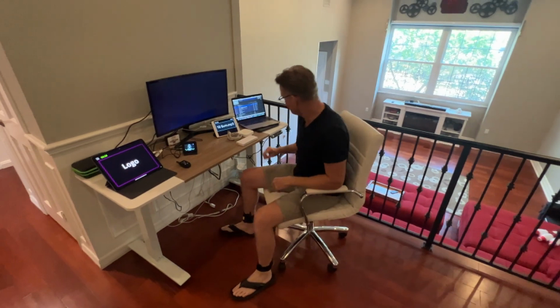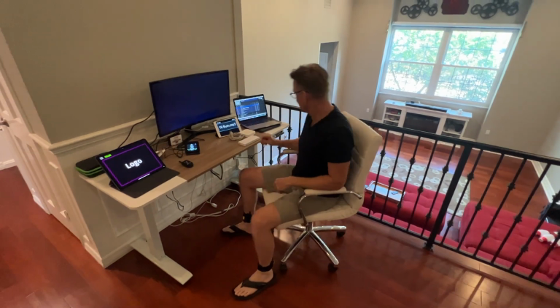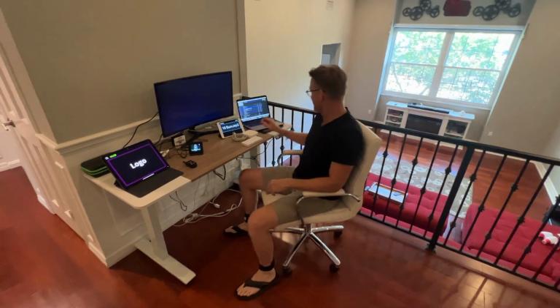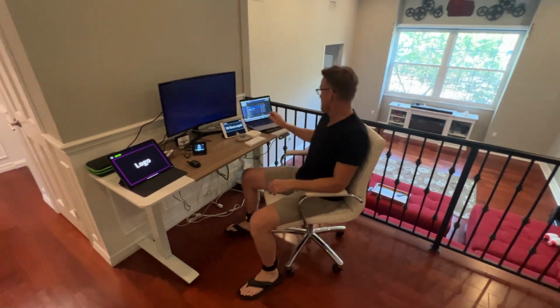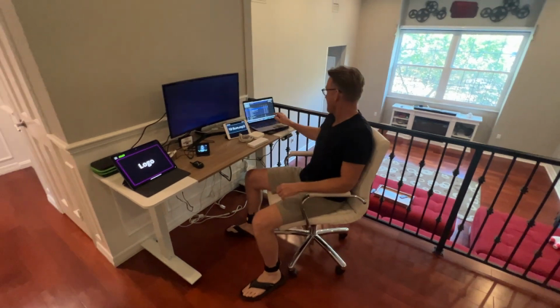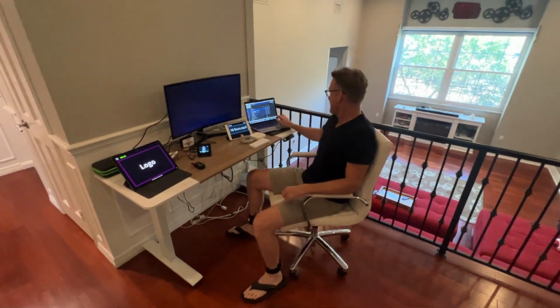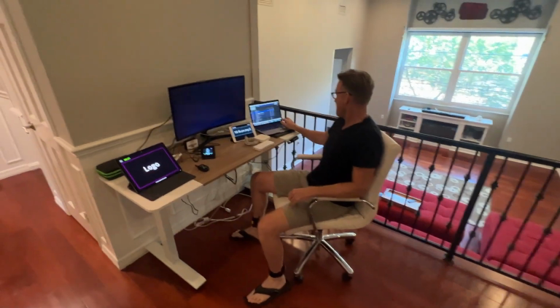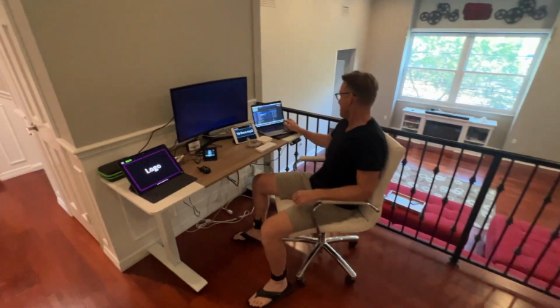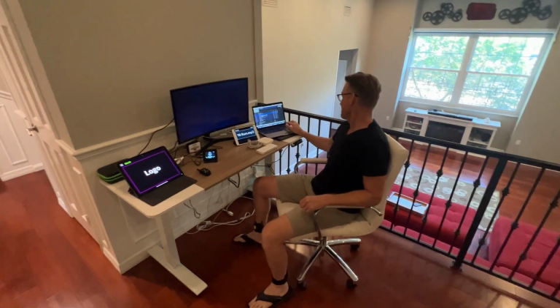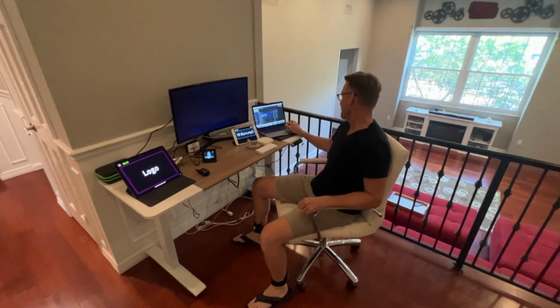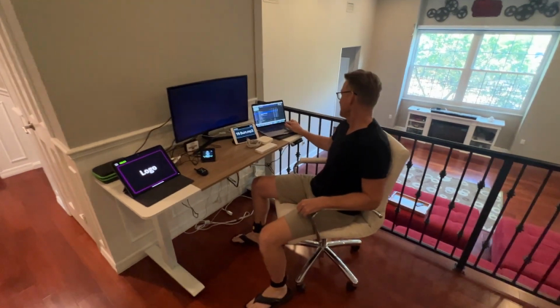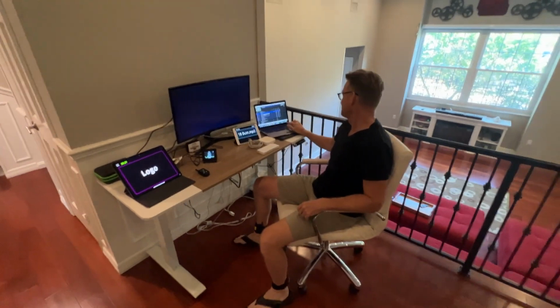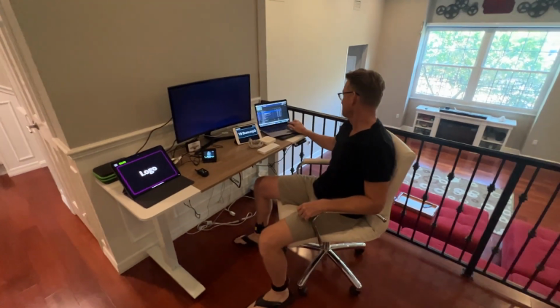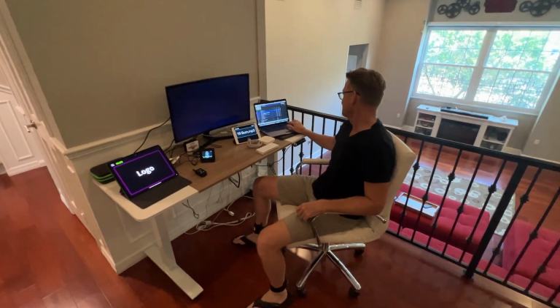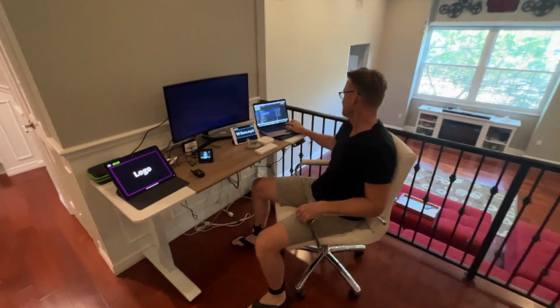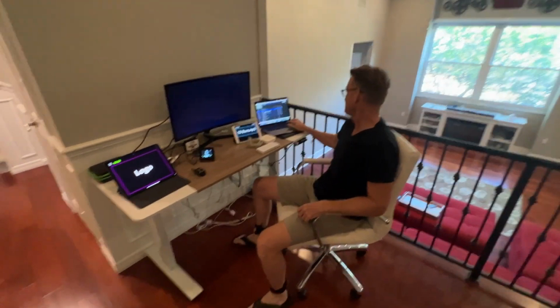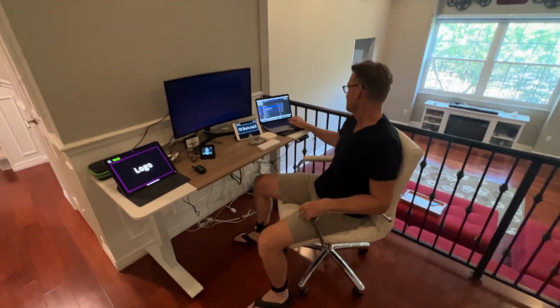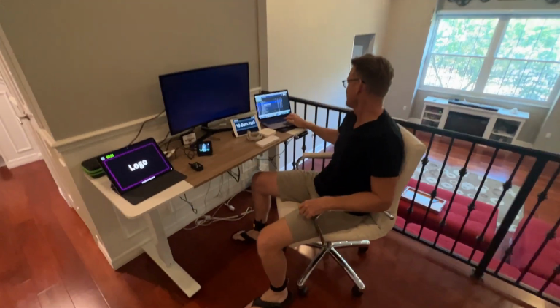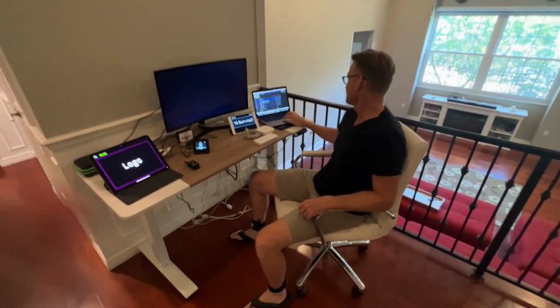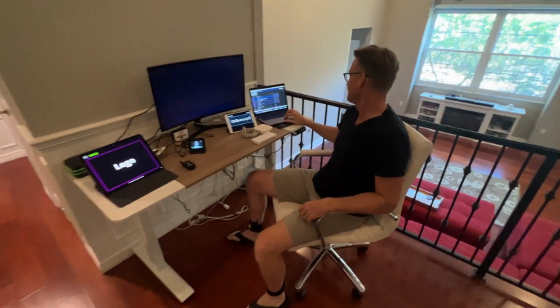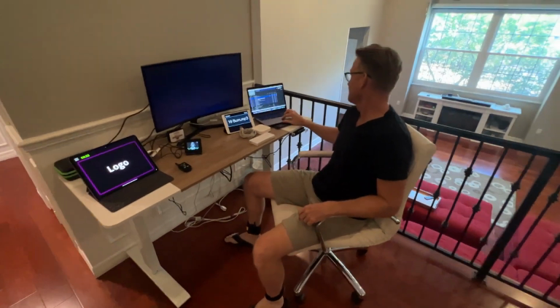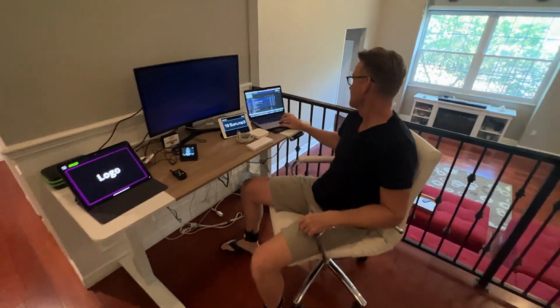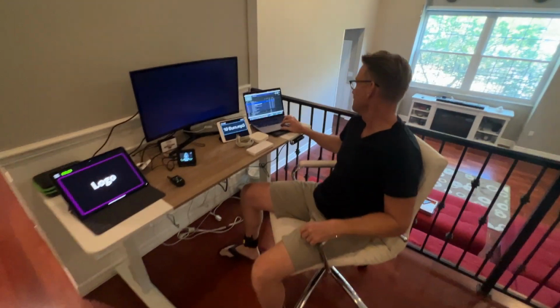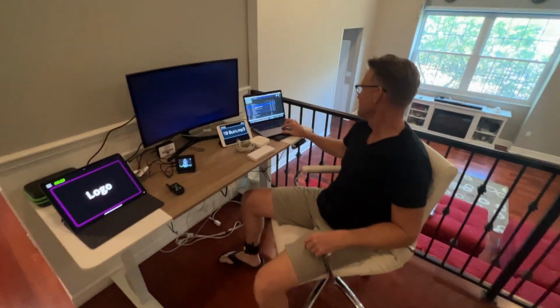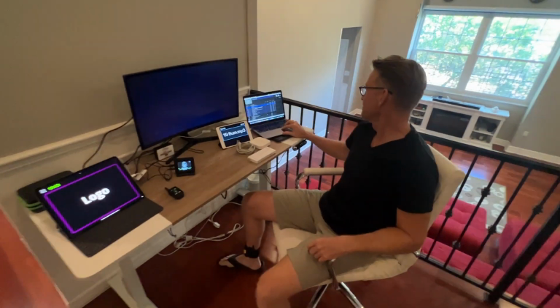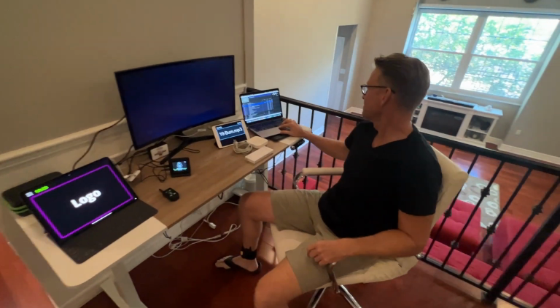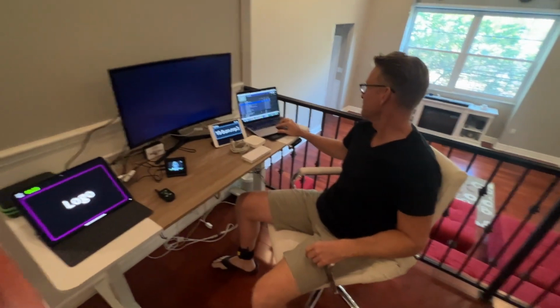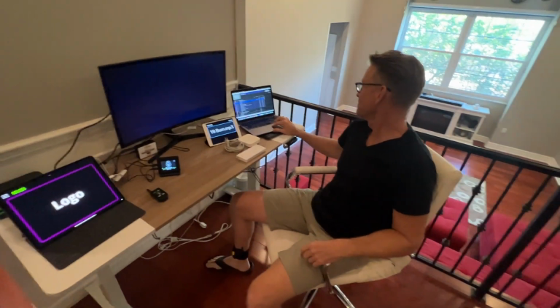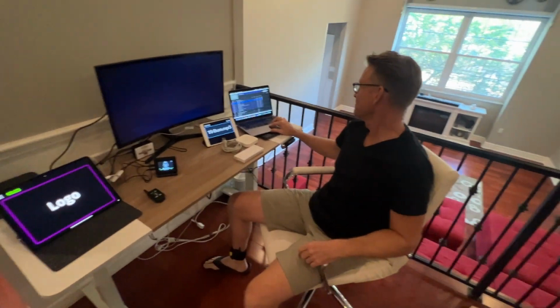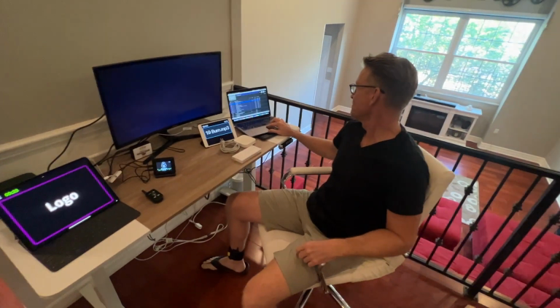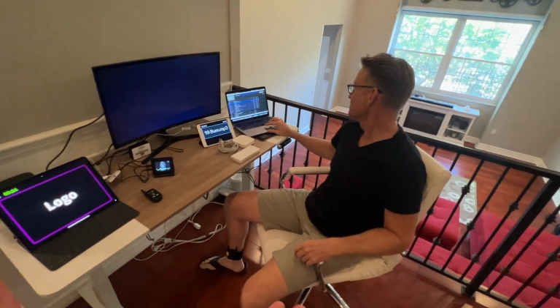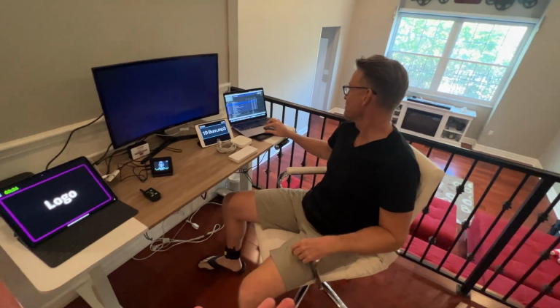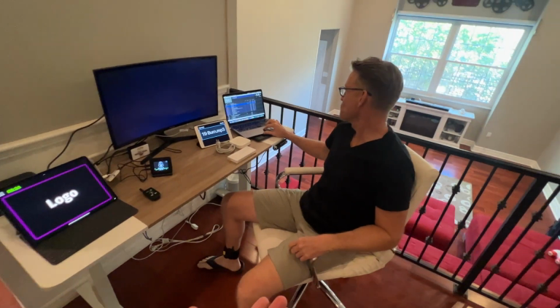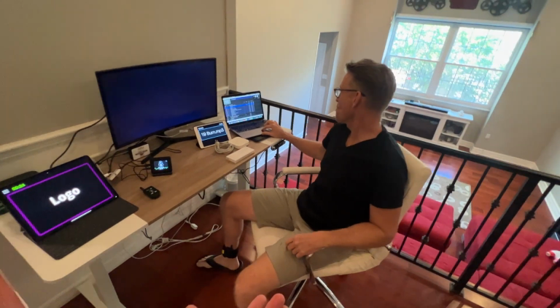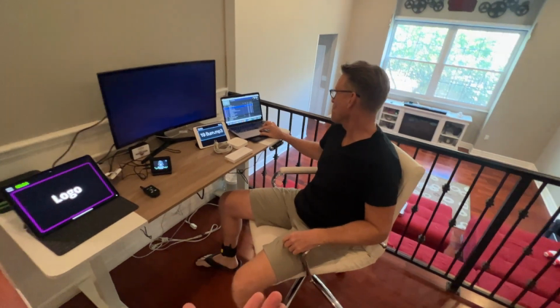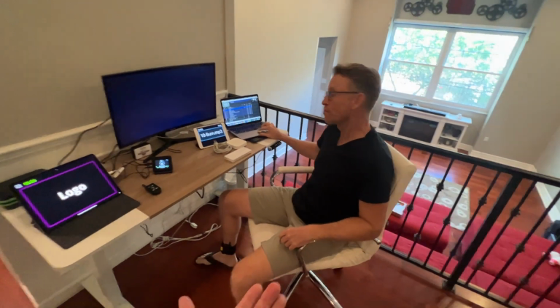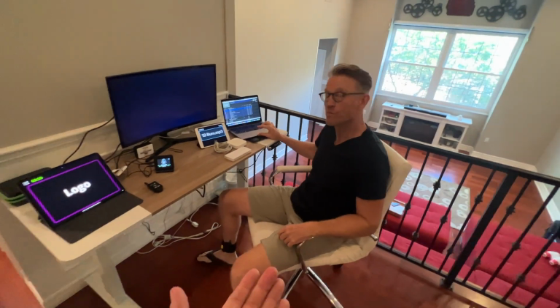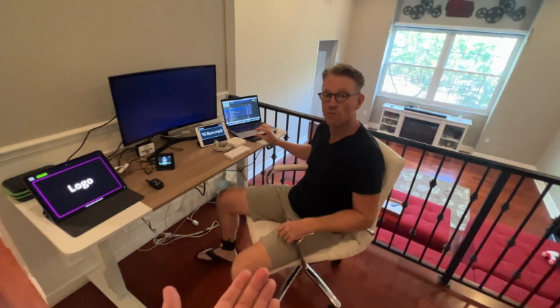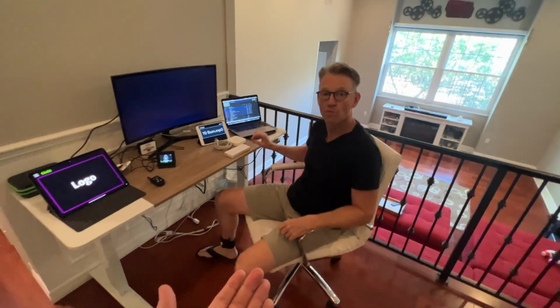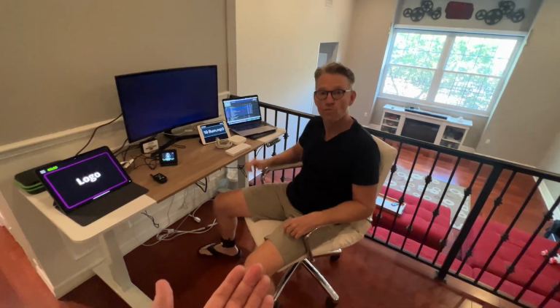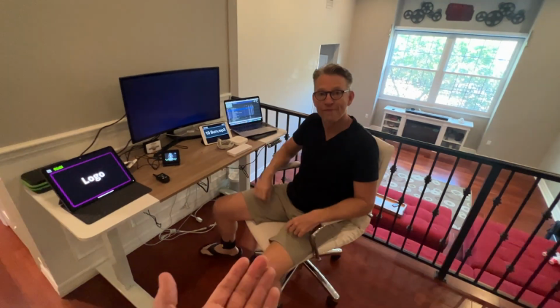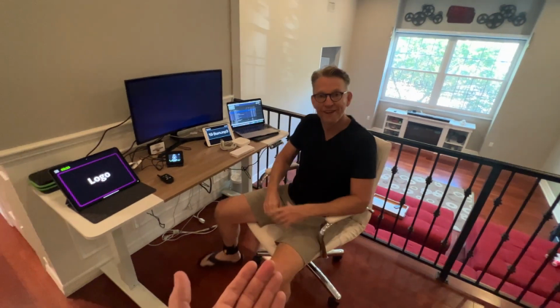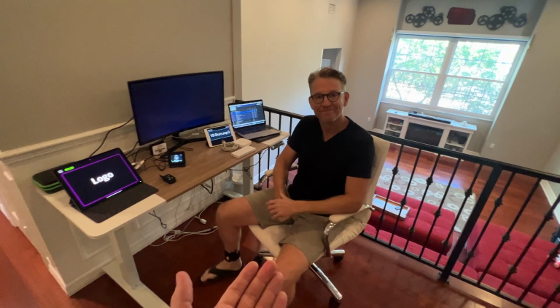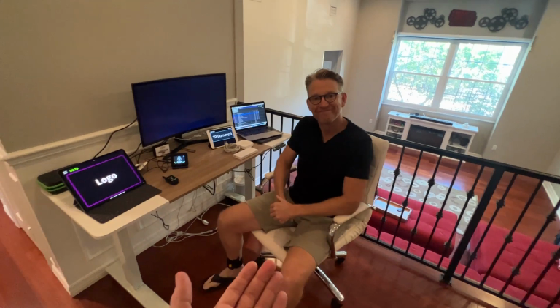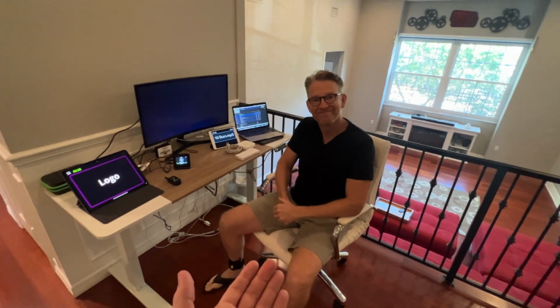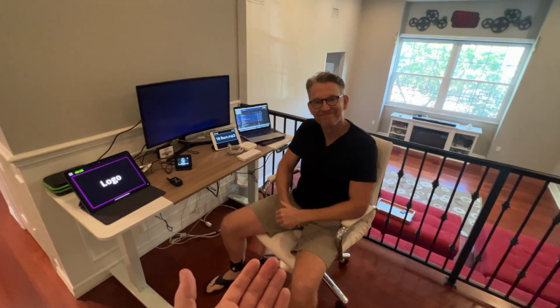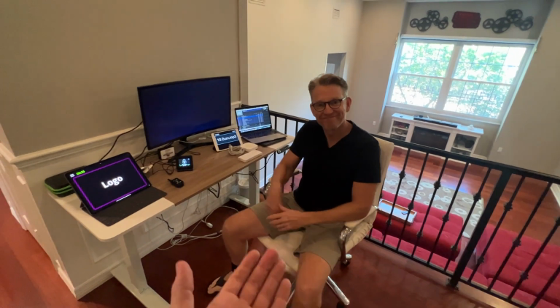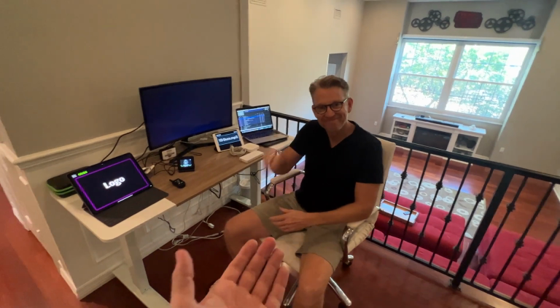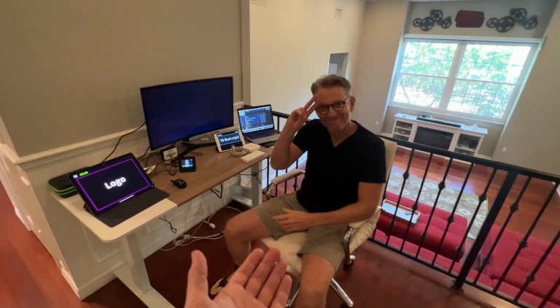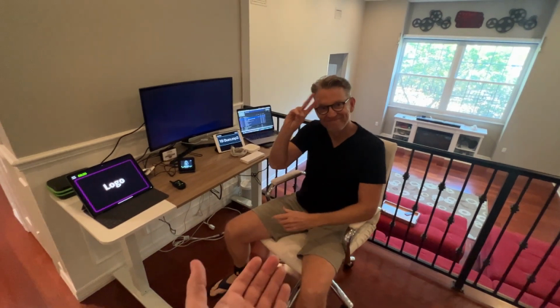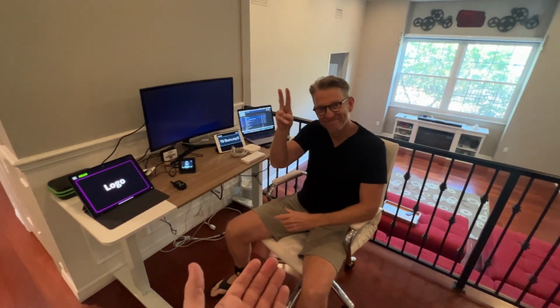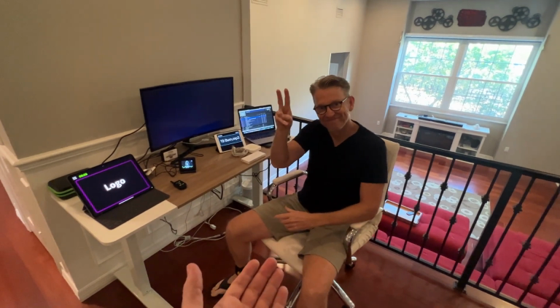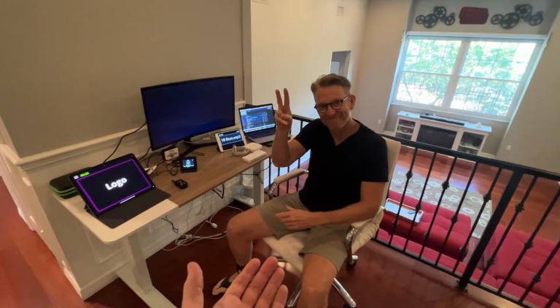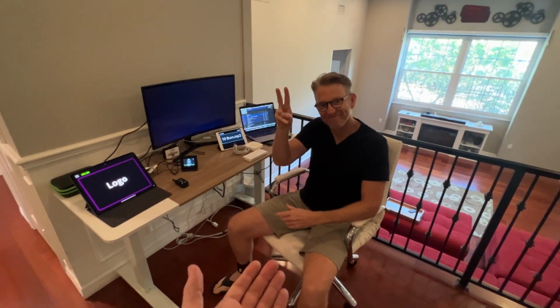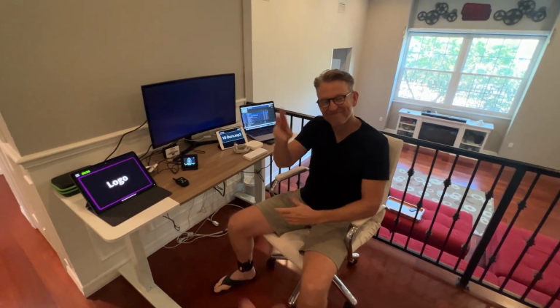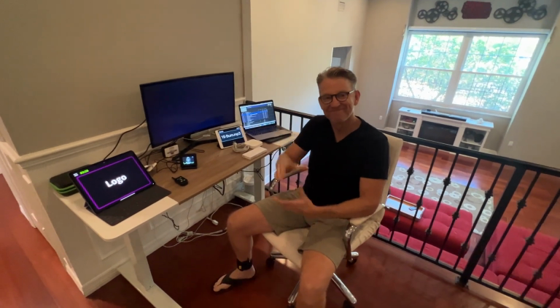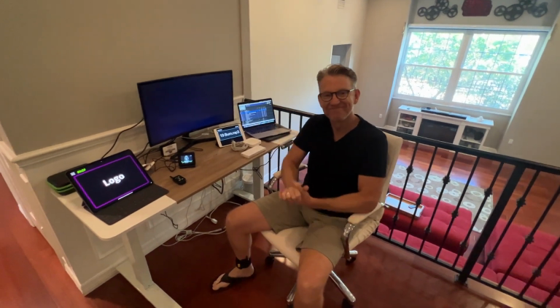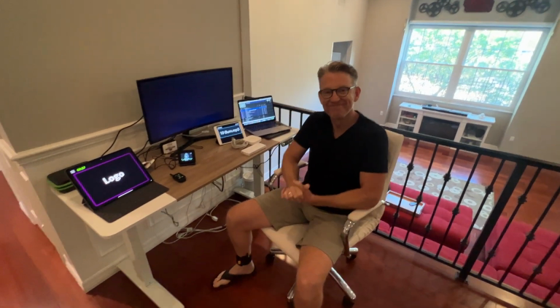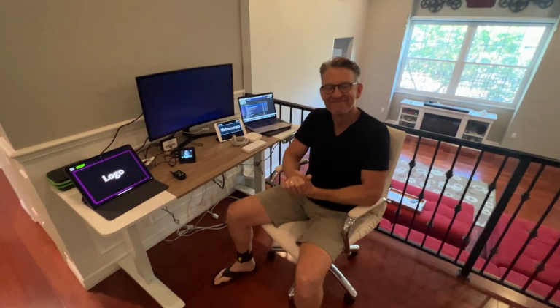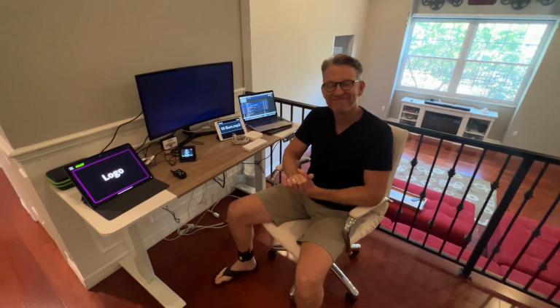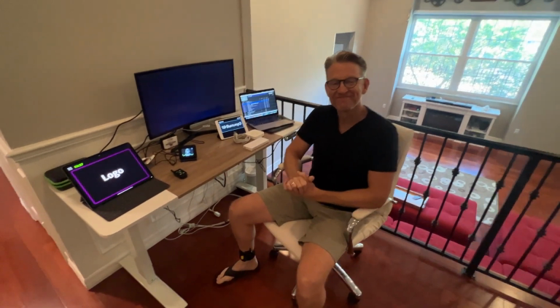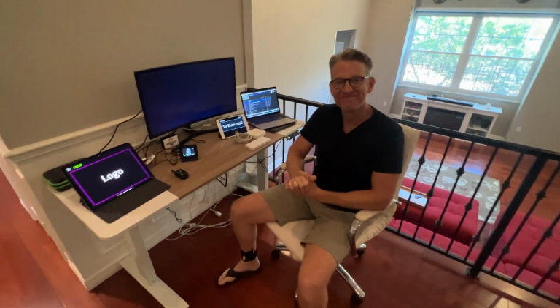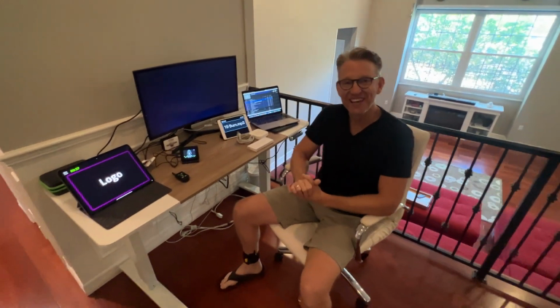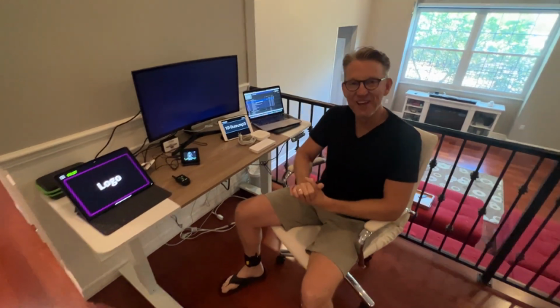Hey guys, this is Charles Pichock from AudioApe Remote. I have my friend on tour, Michael Harrison, the world-famous ventriloquist. Hello.